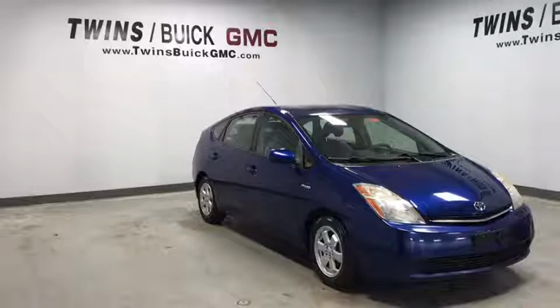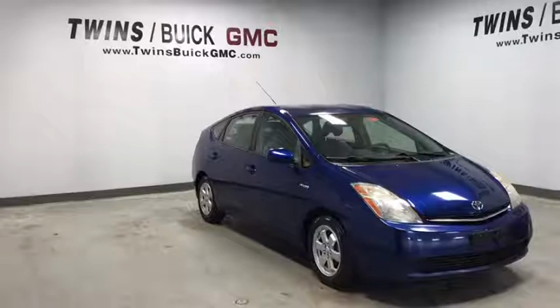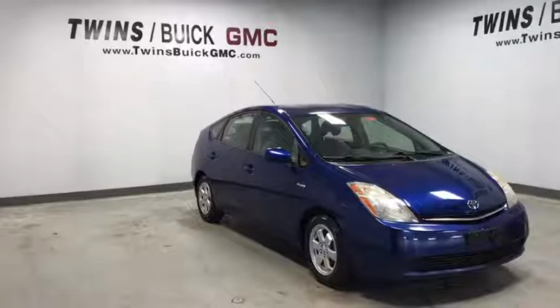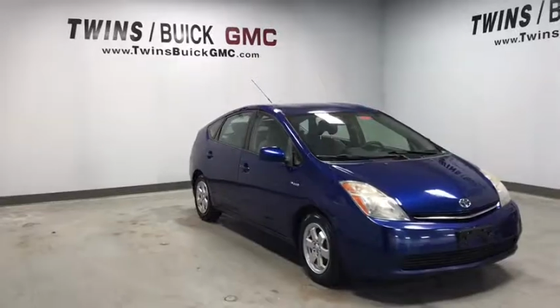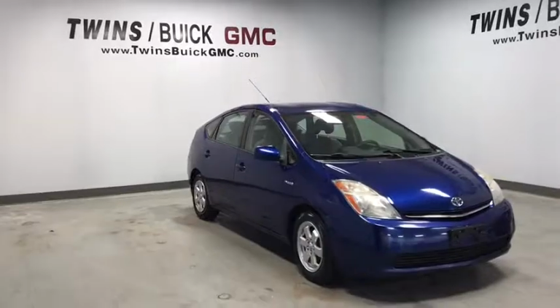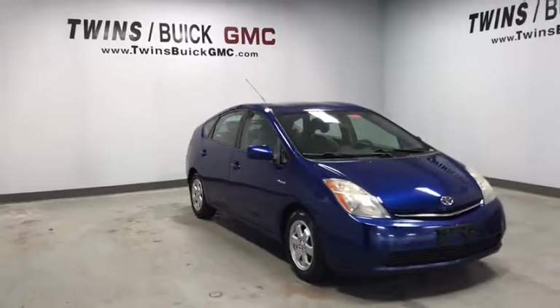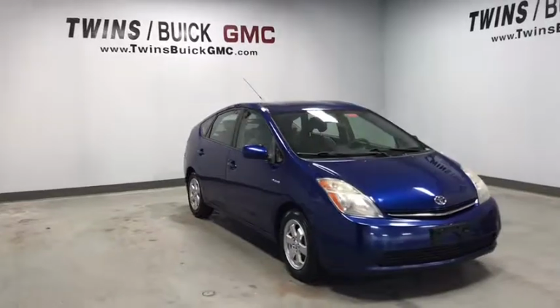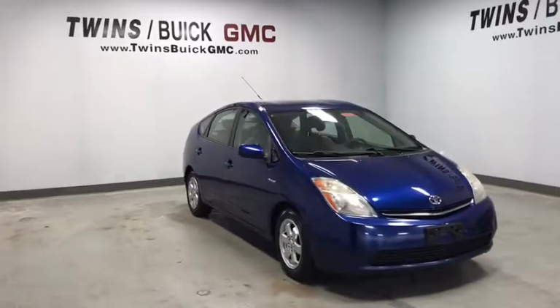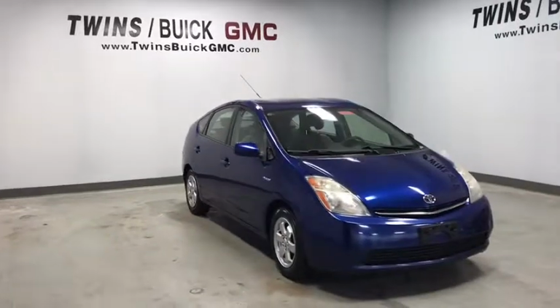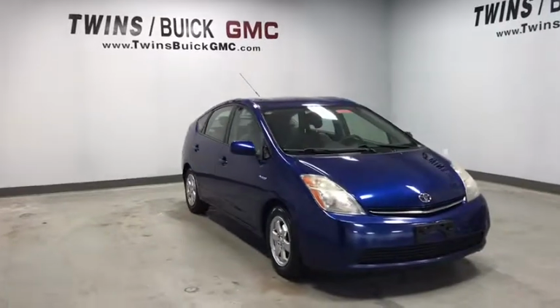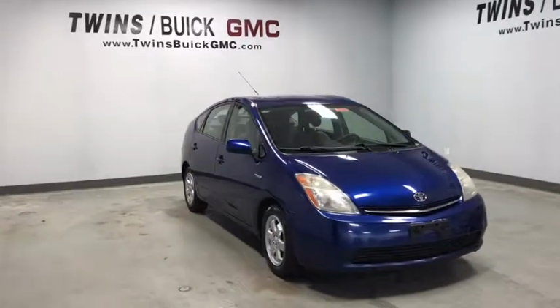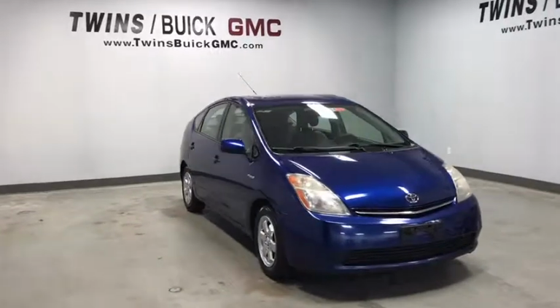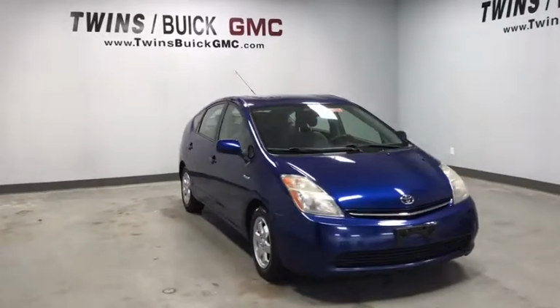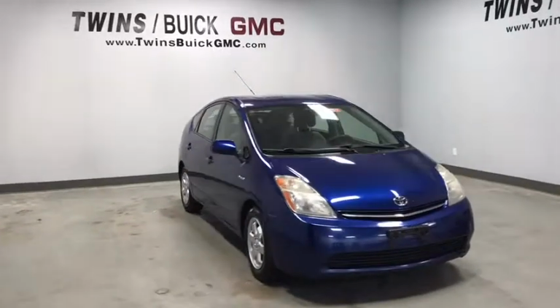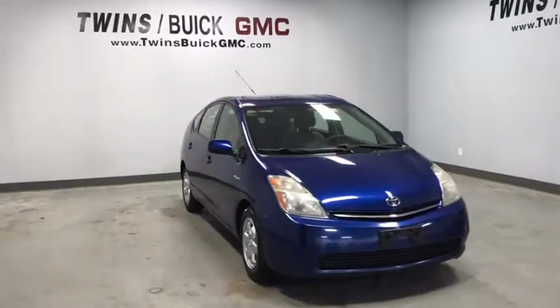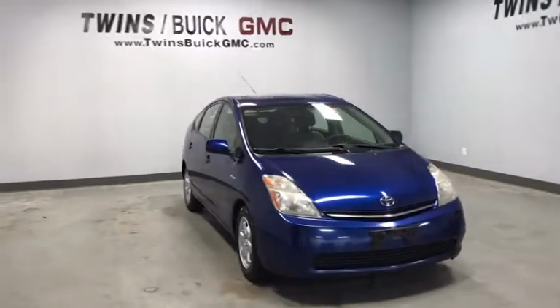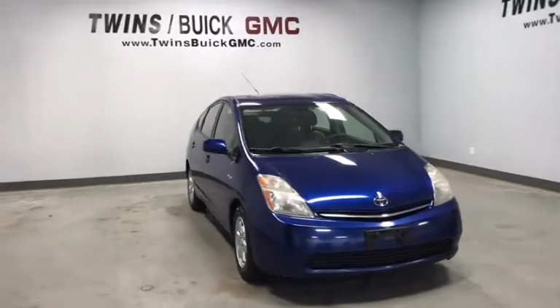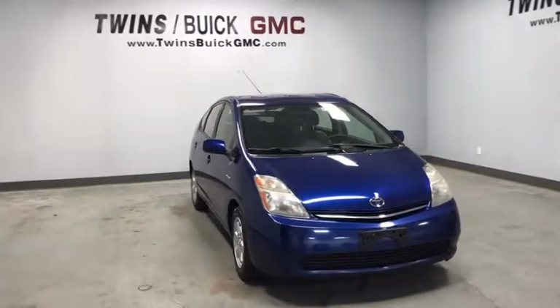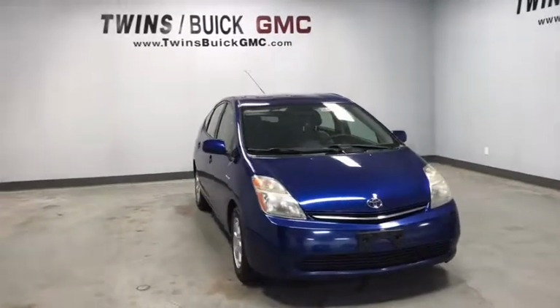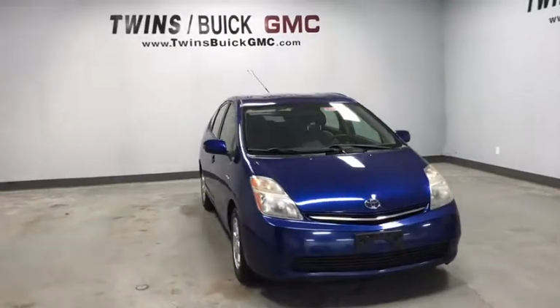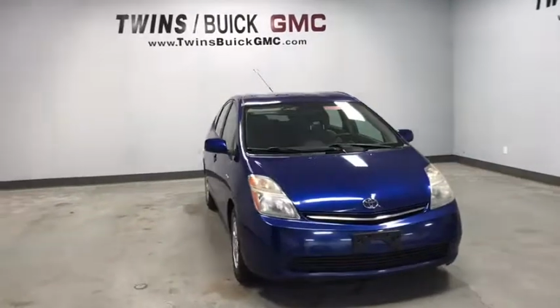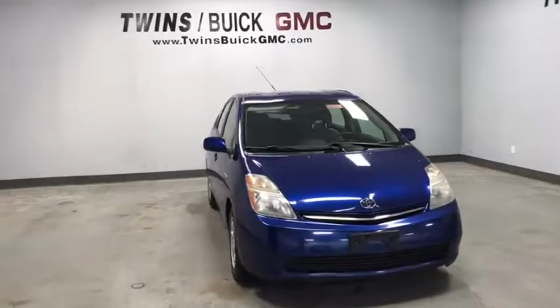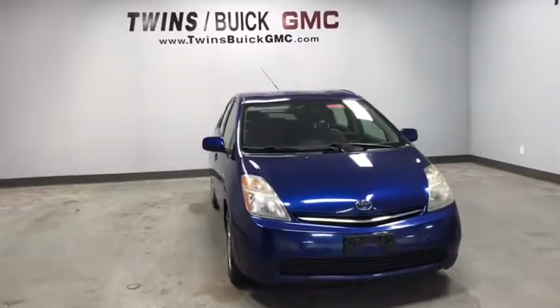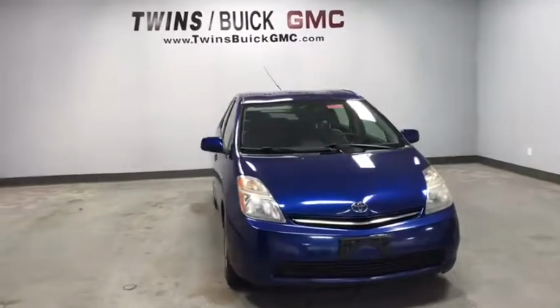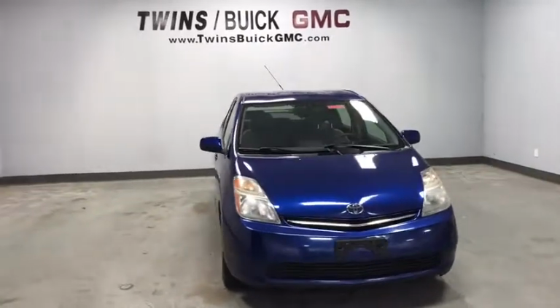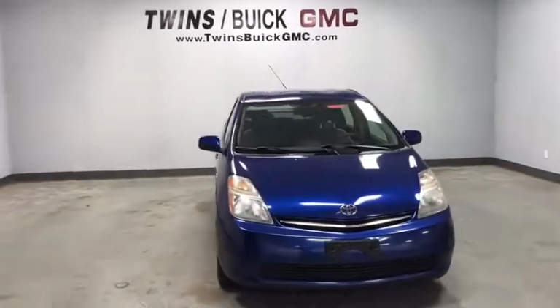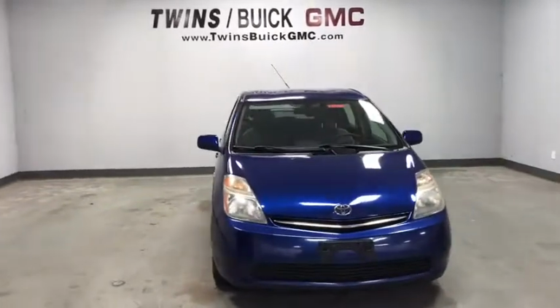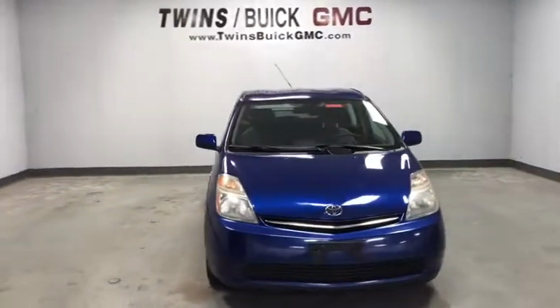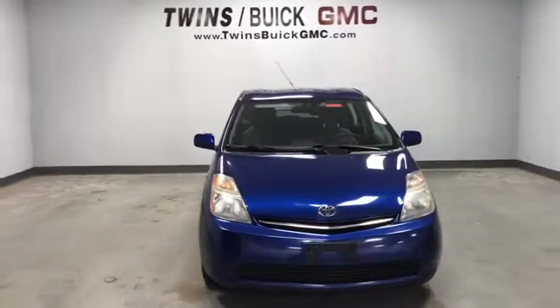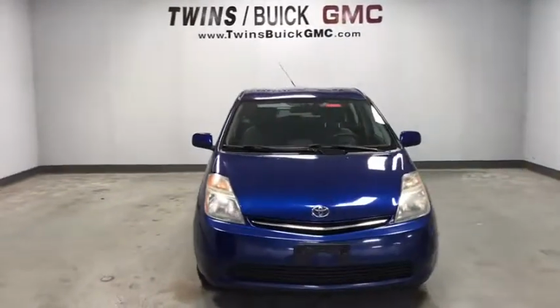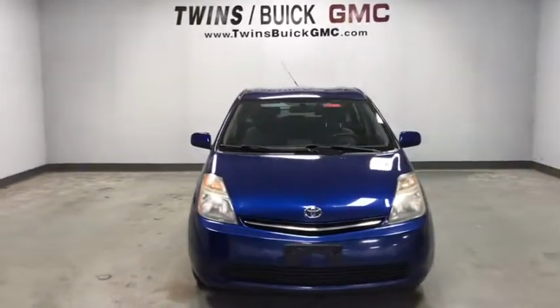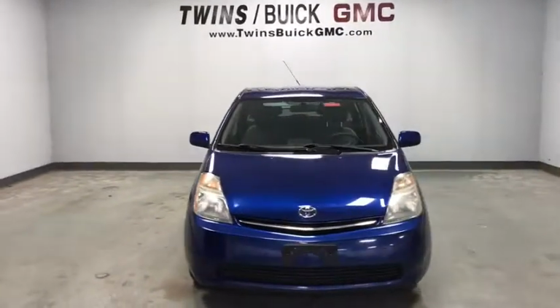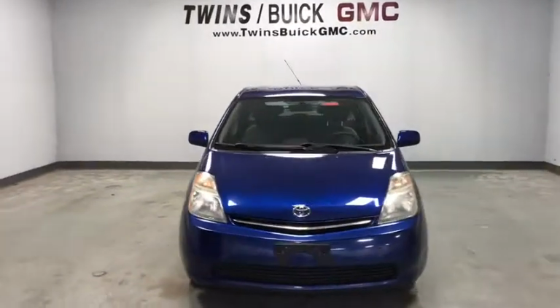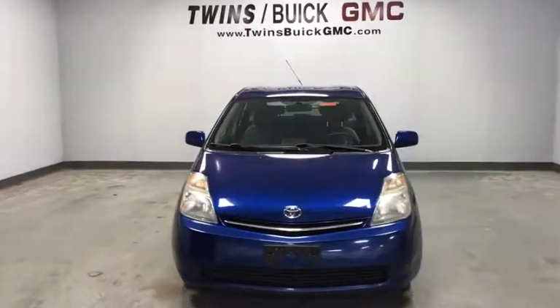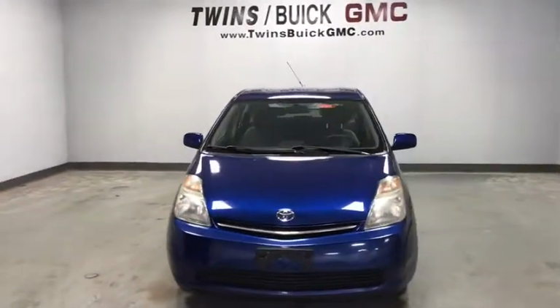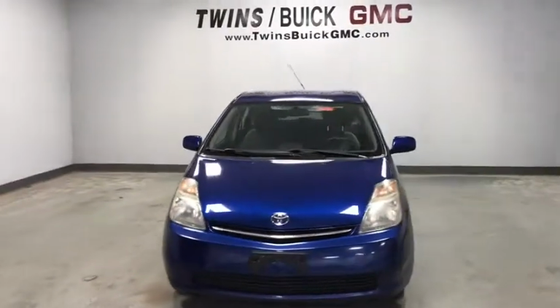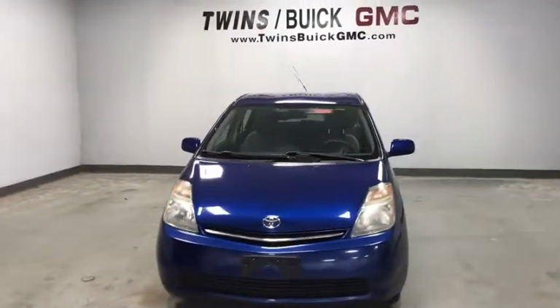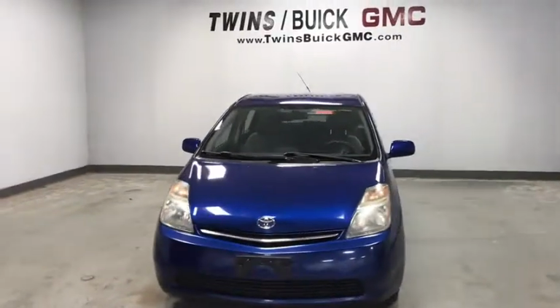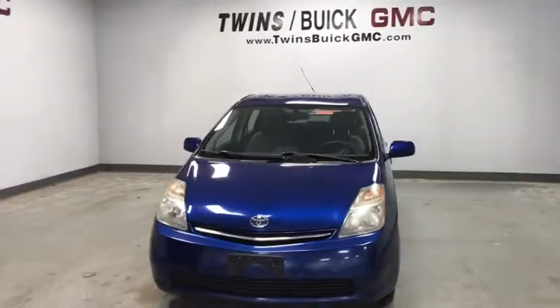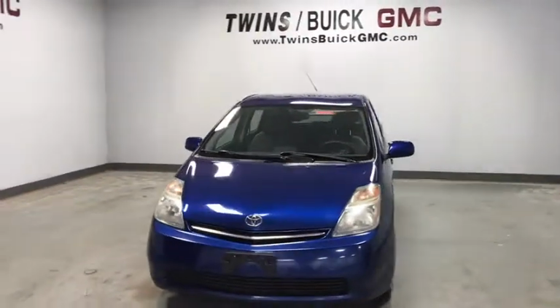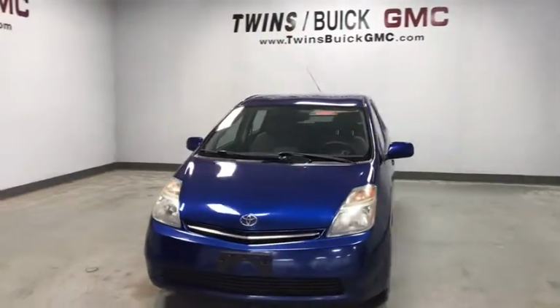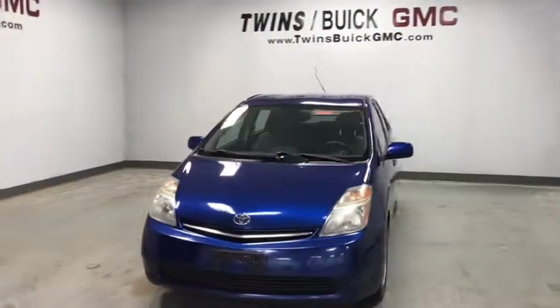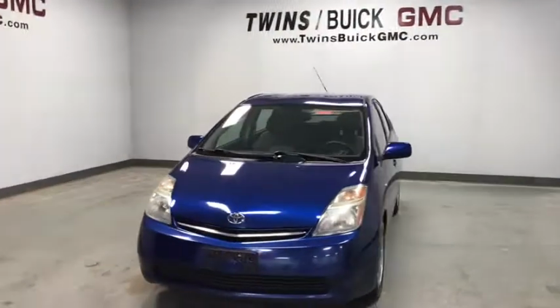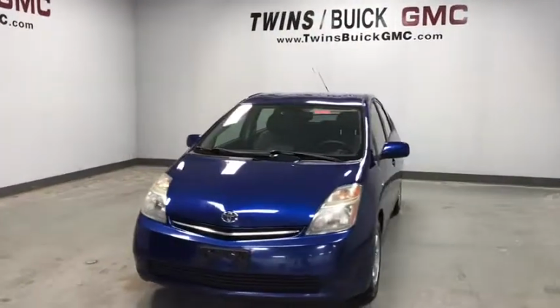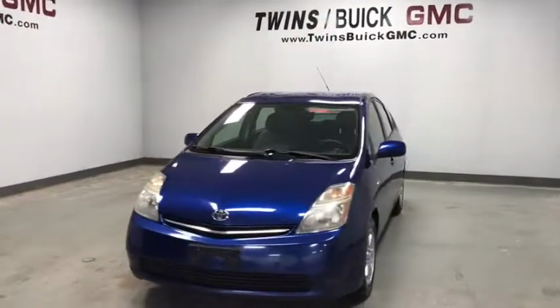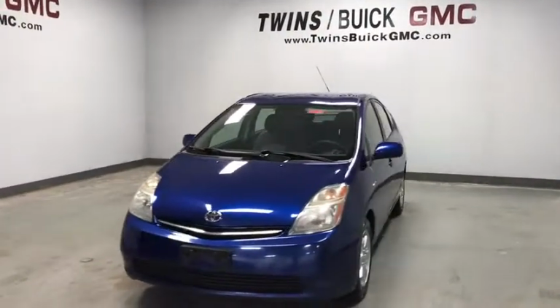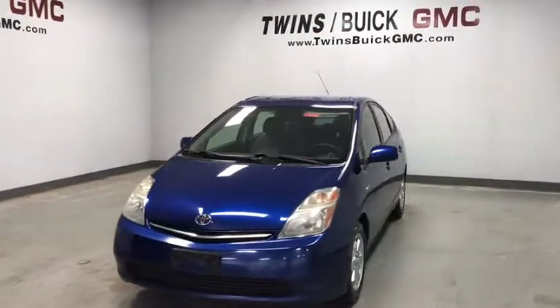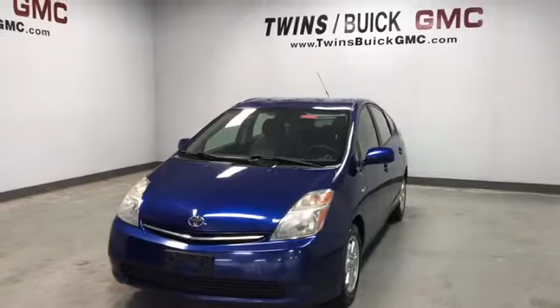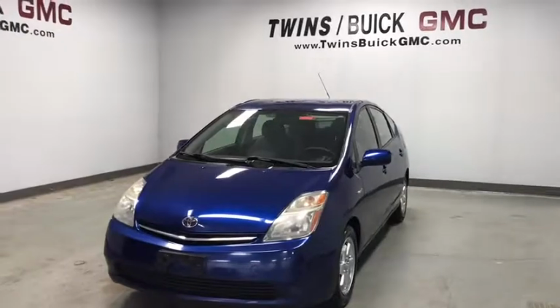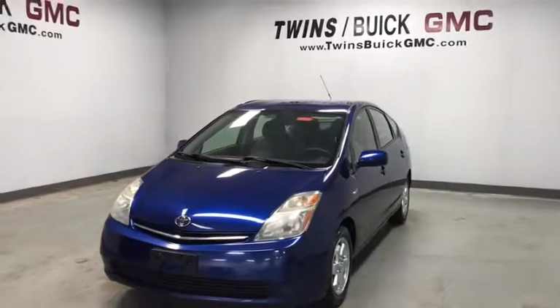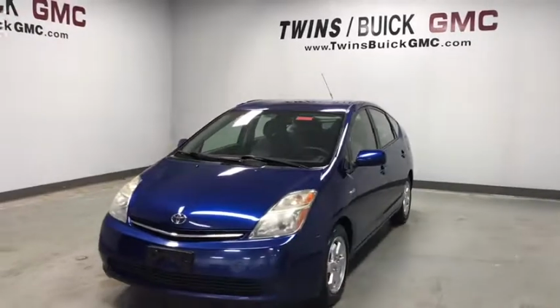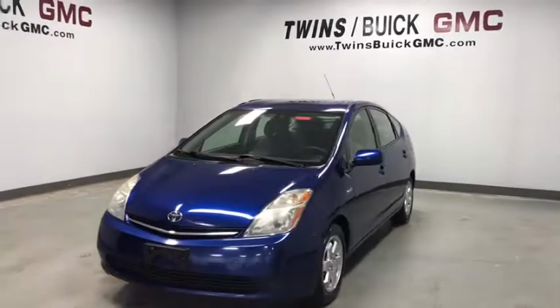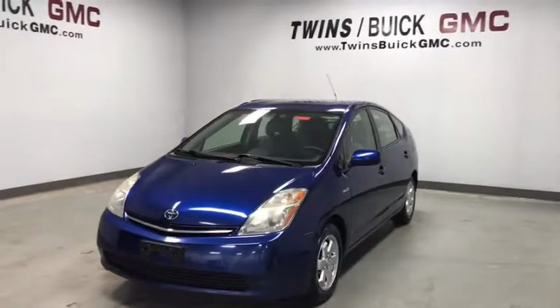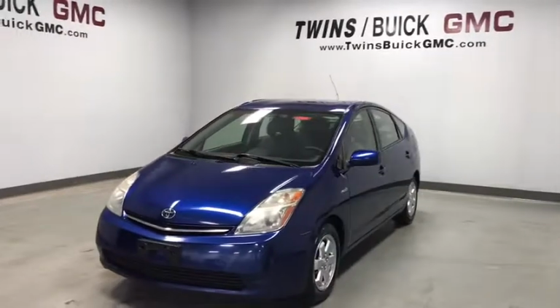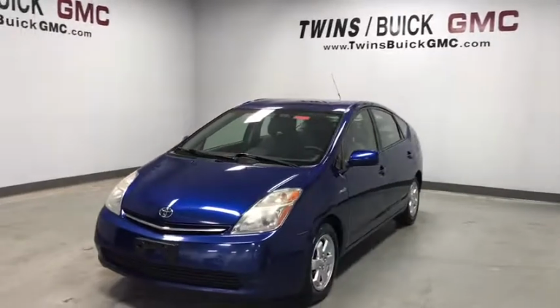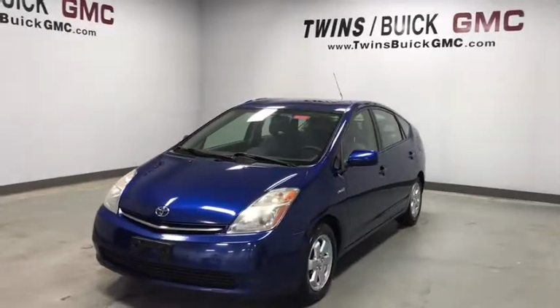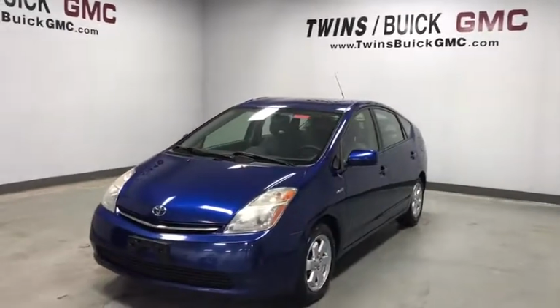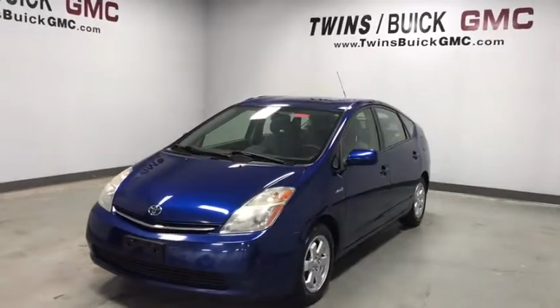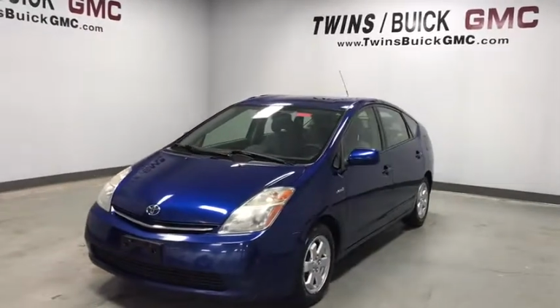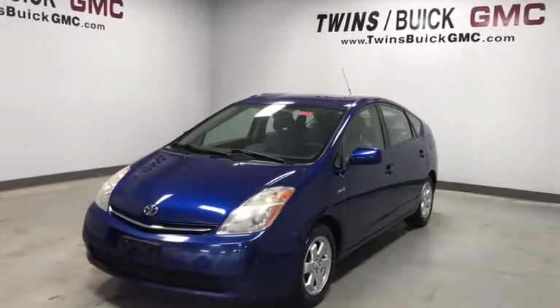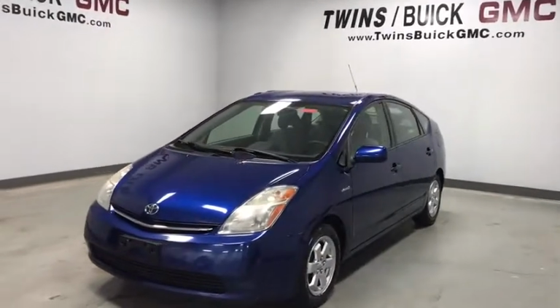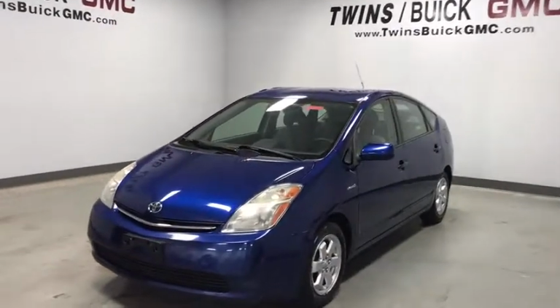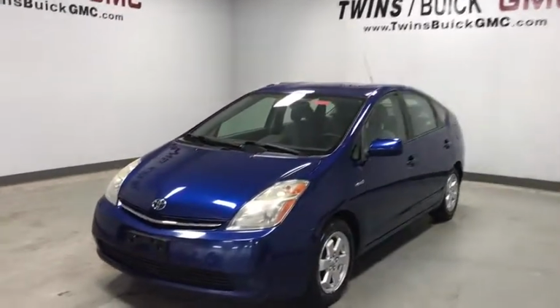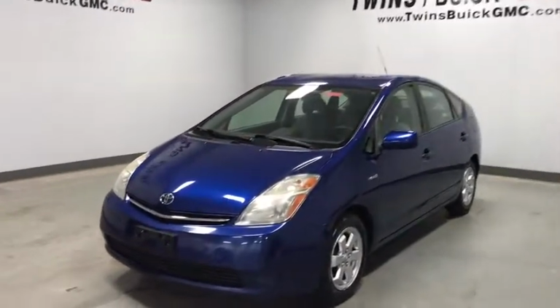Come test drive the 2008 Toyota Prius. Prius offers harmony between man, nature, and machine.